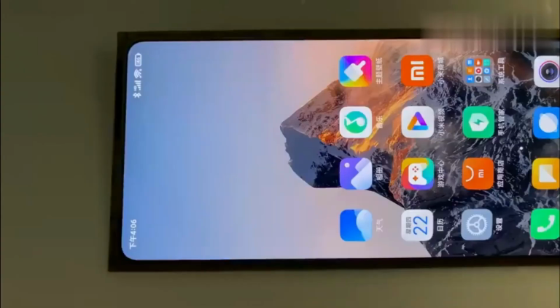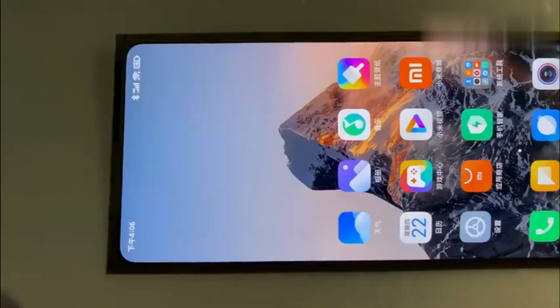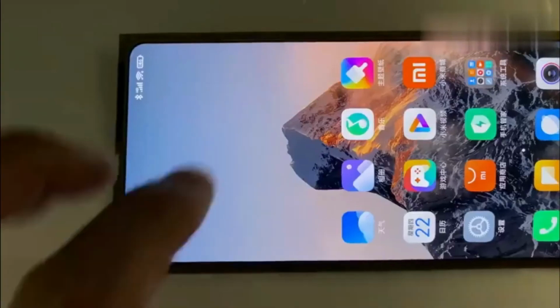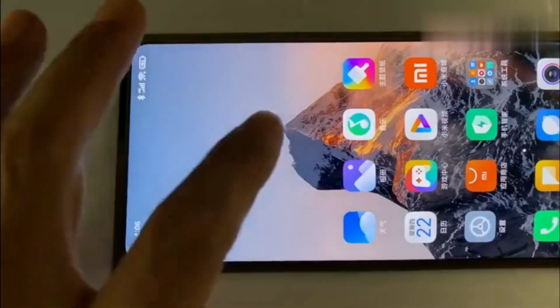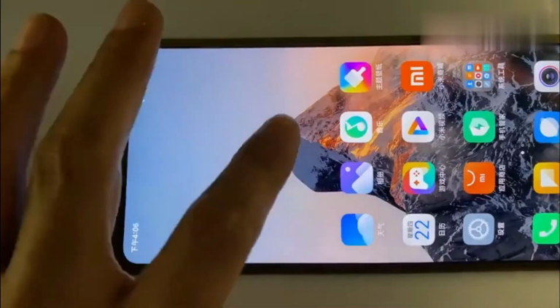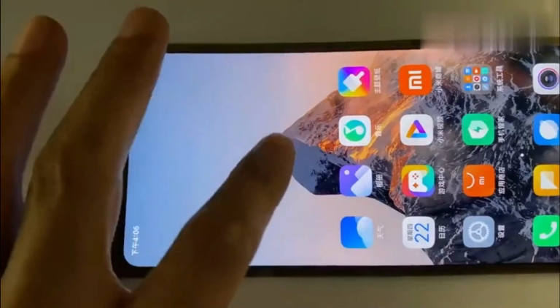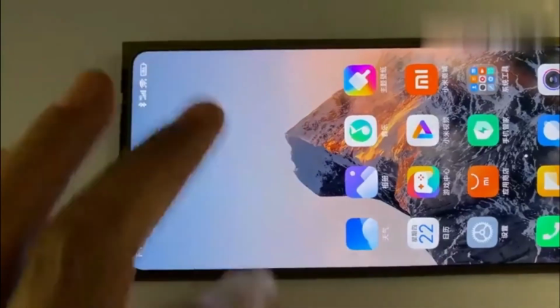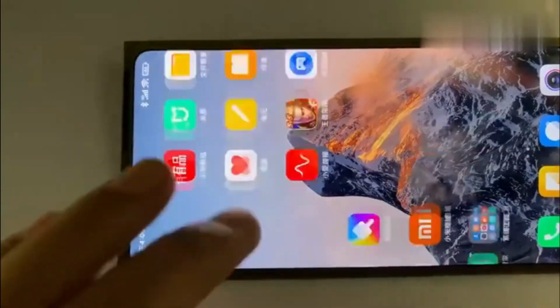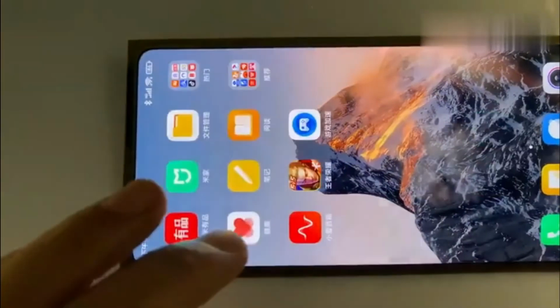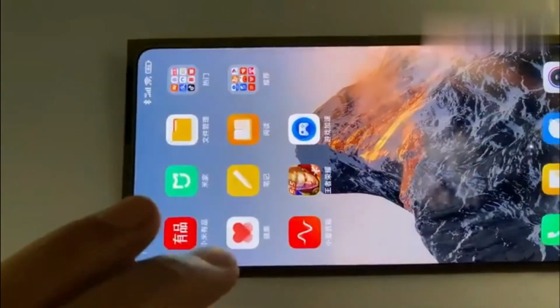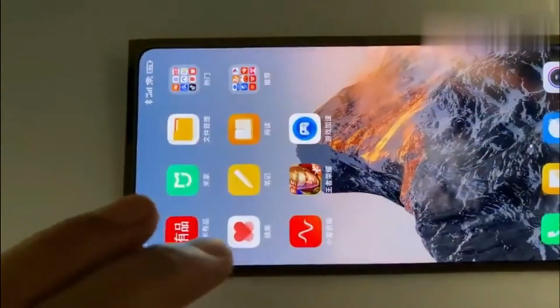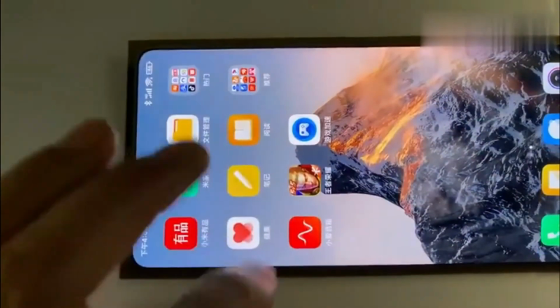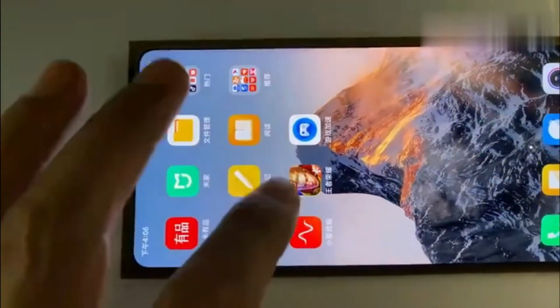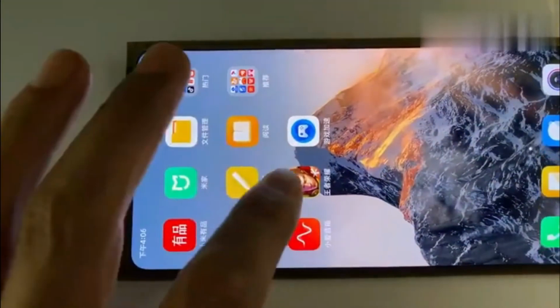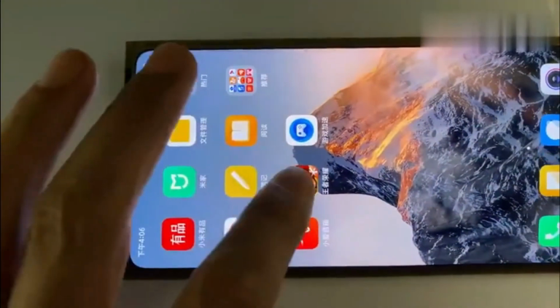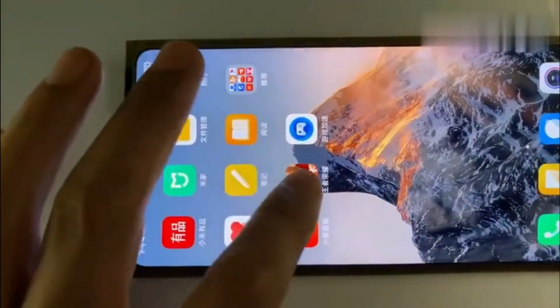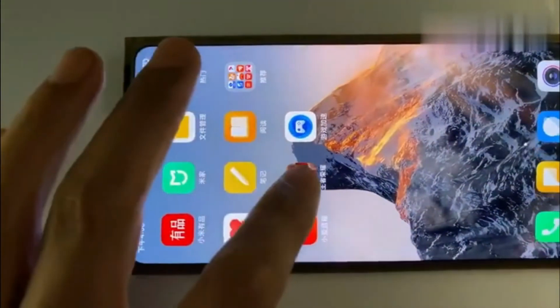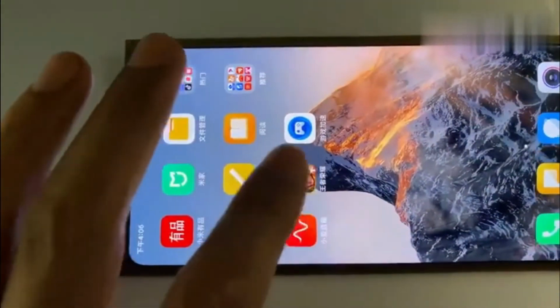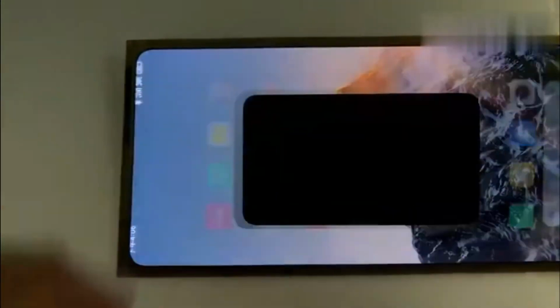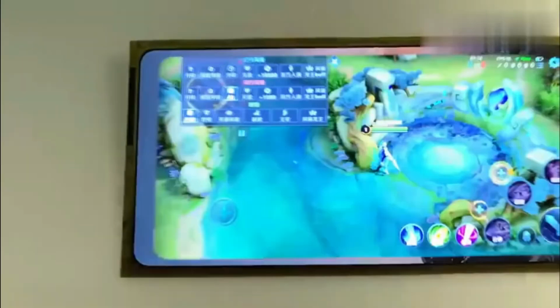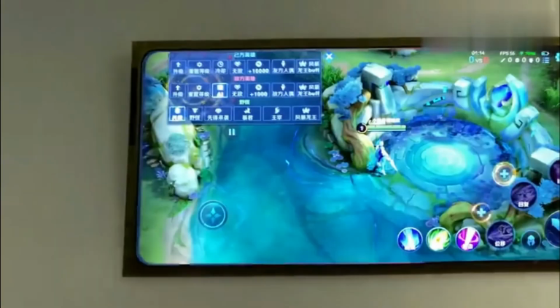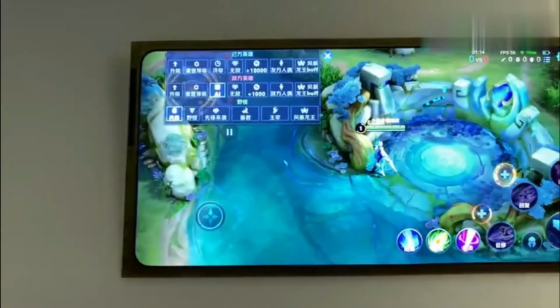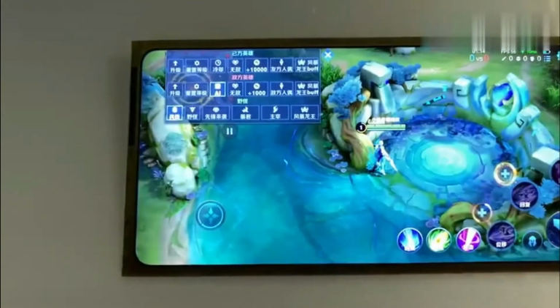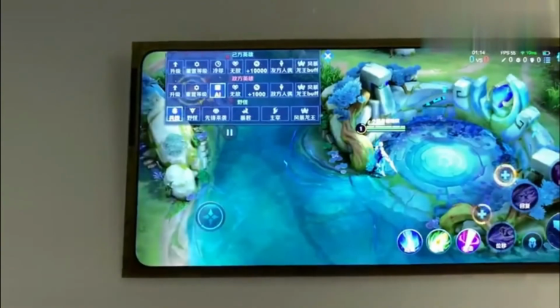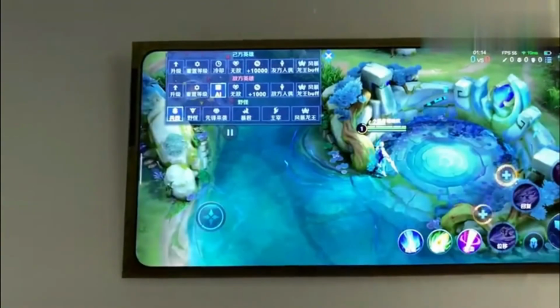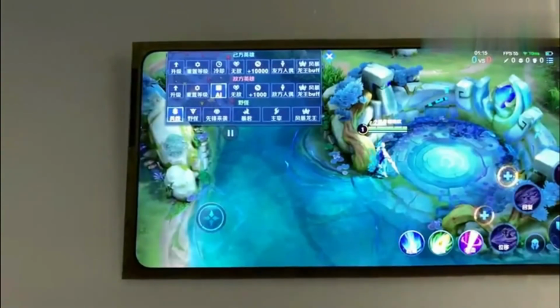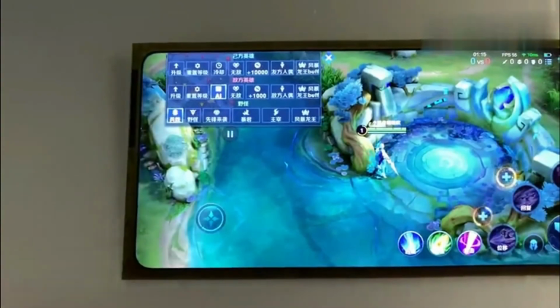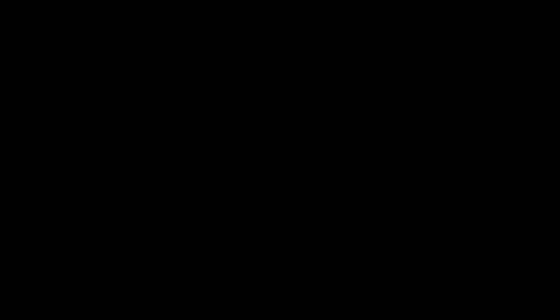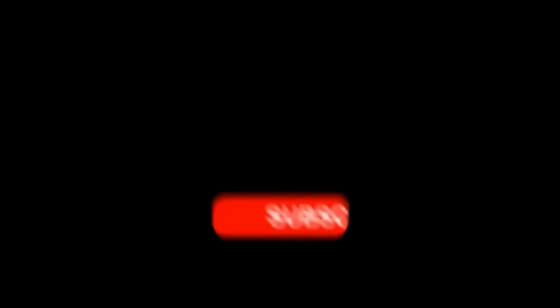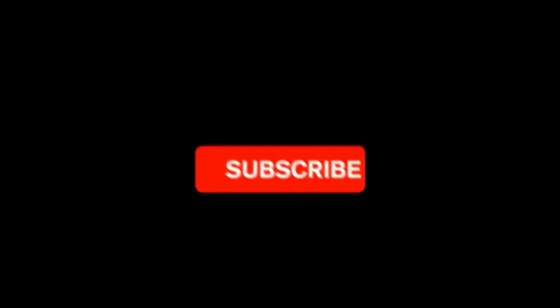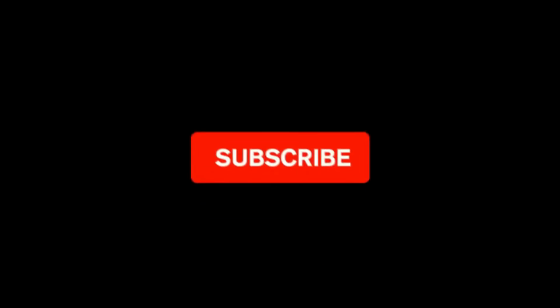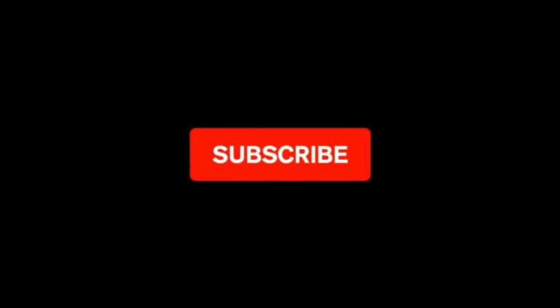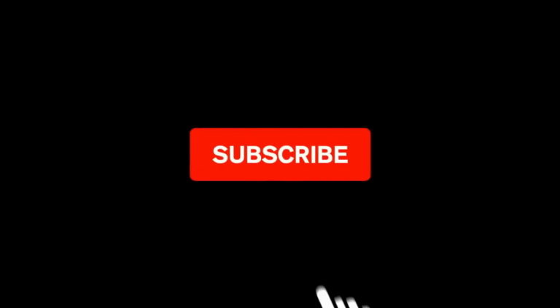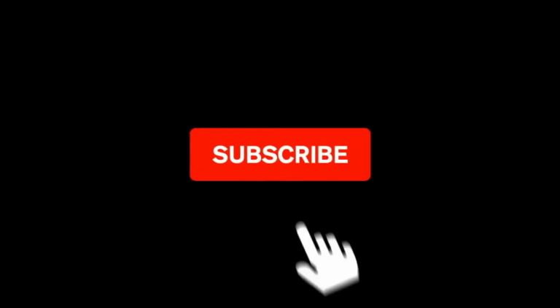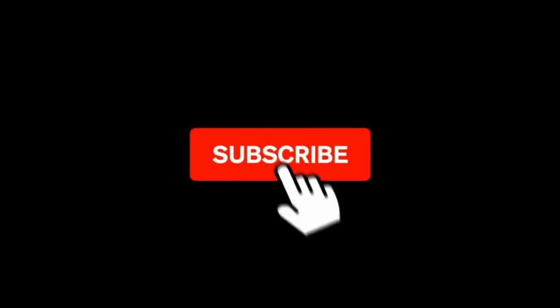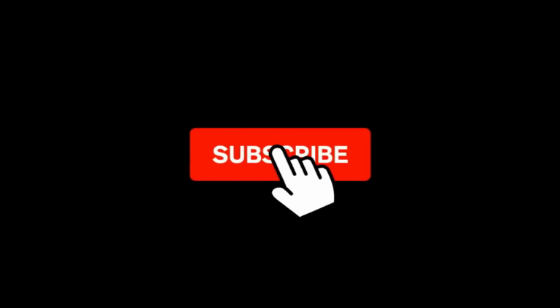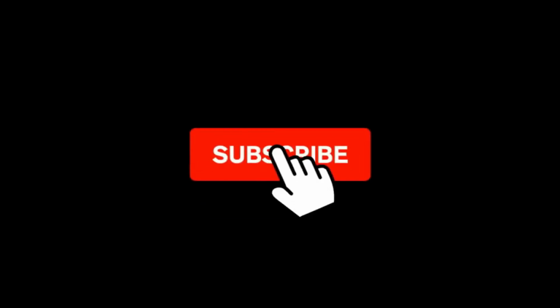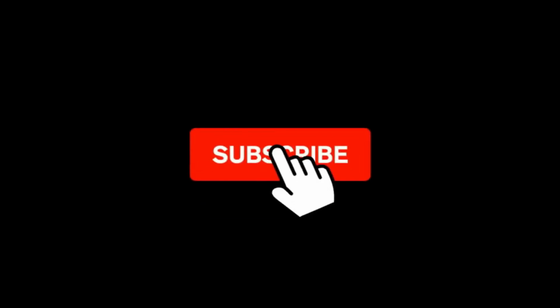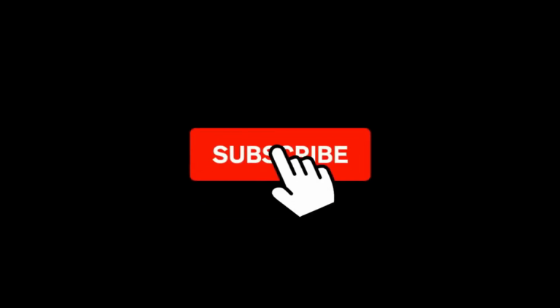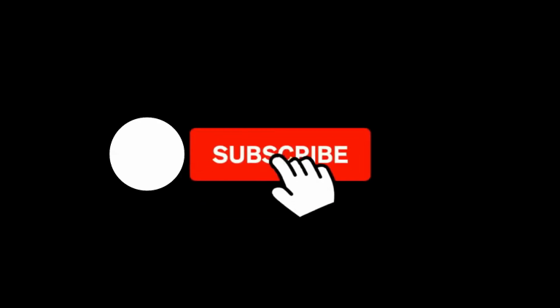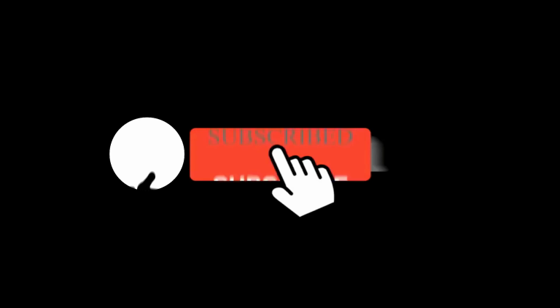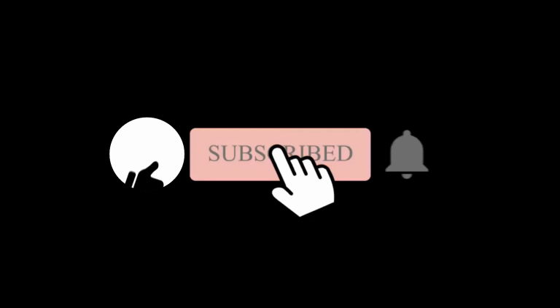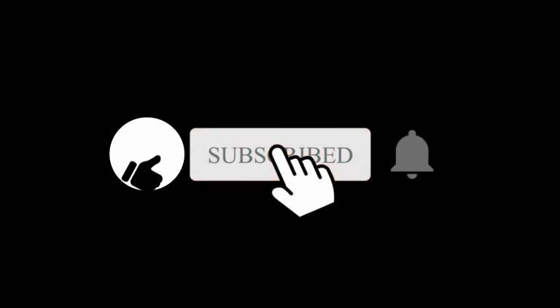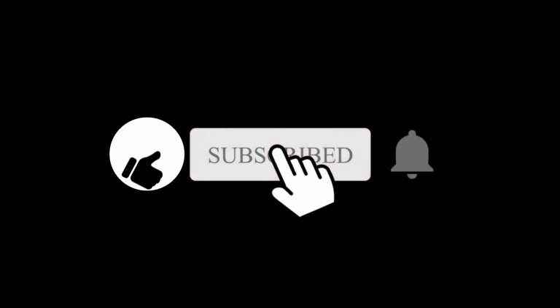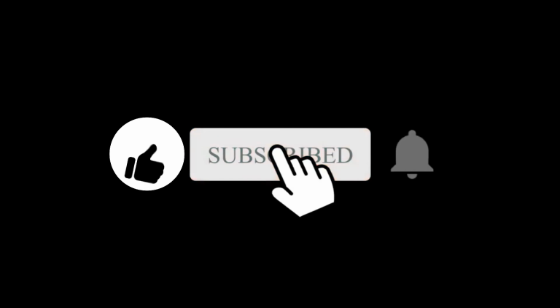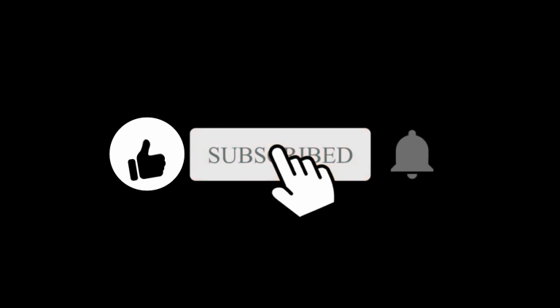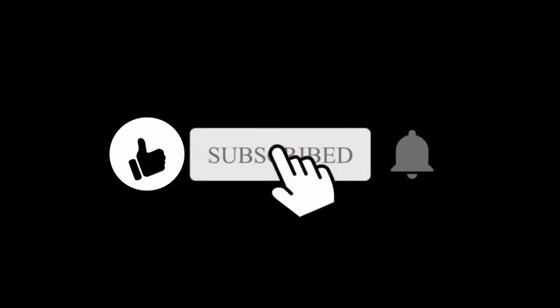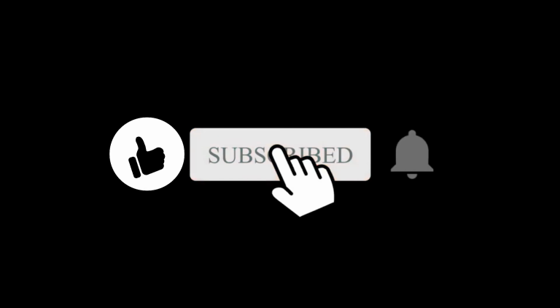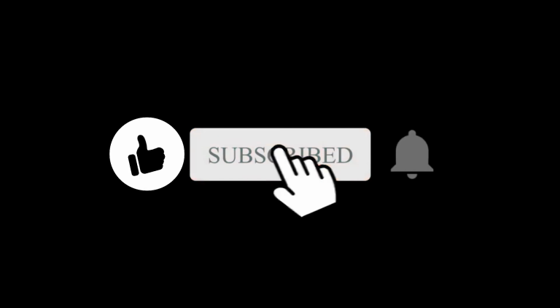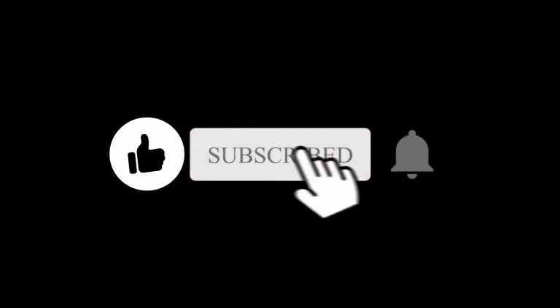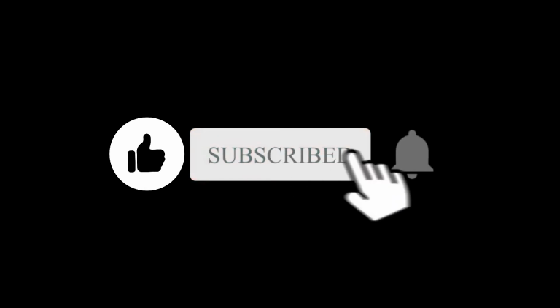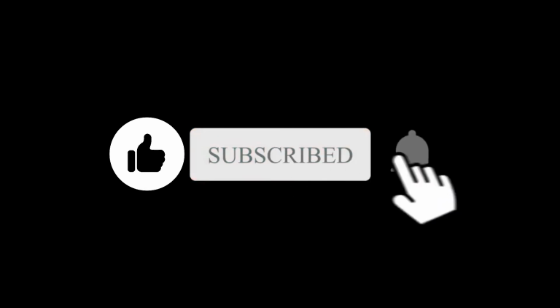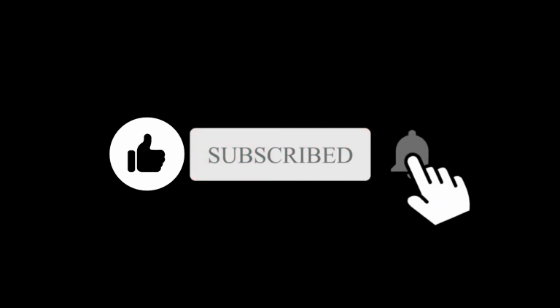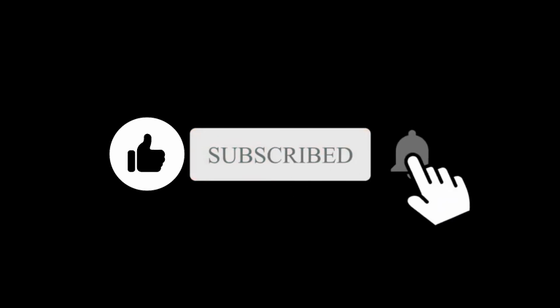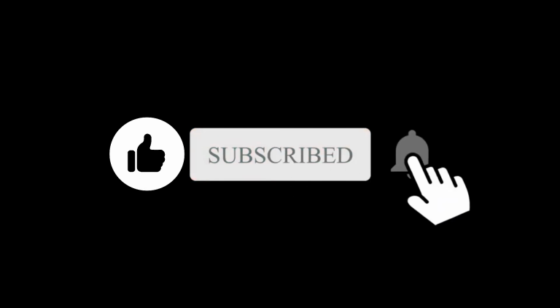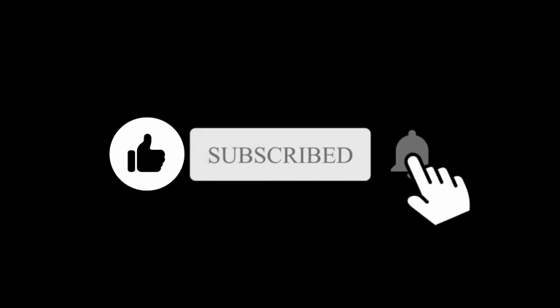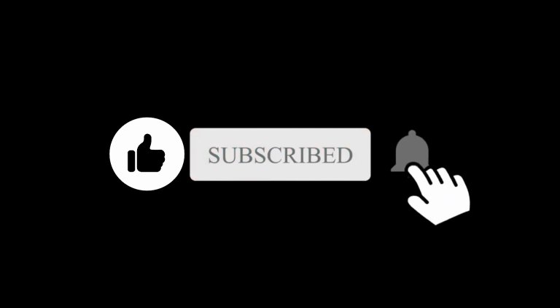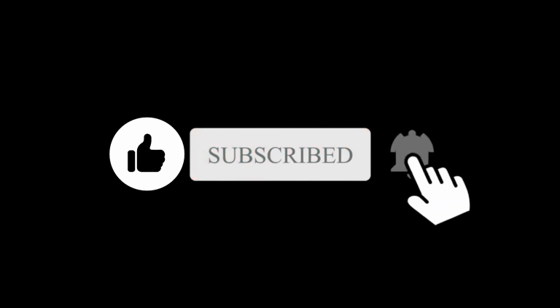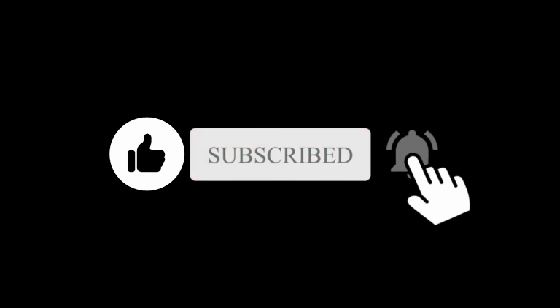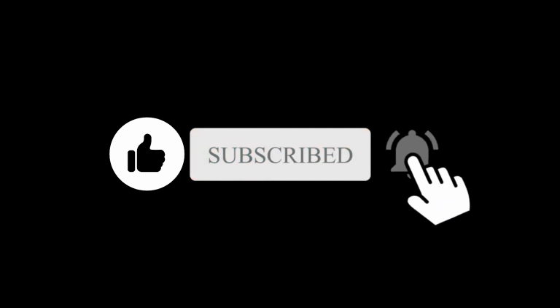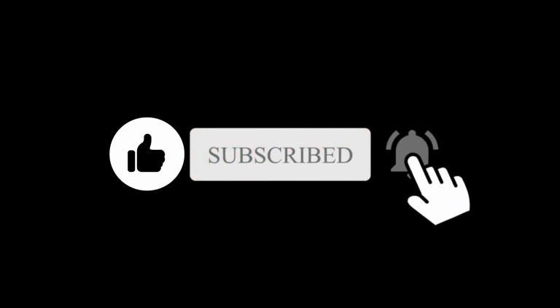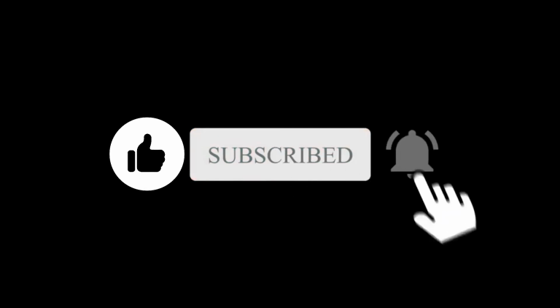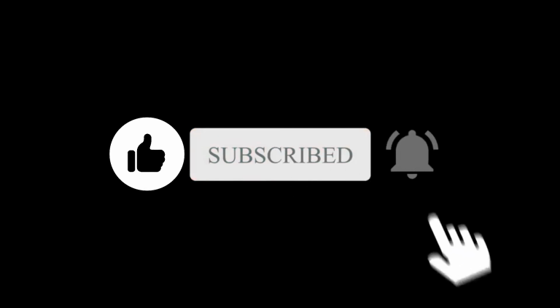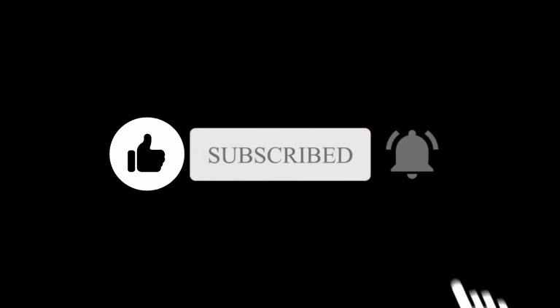What do you think about this? Let me know in the comment section. Subscribe if you like and I will see you in the next one.